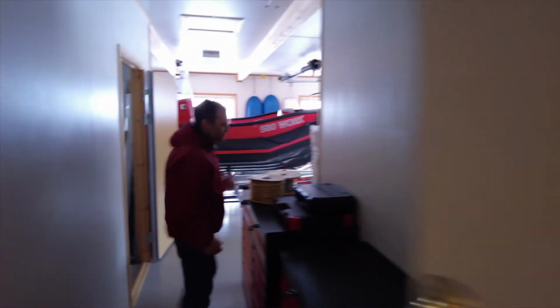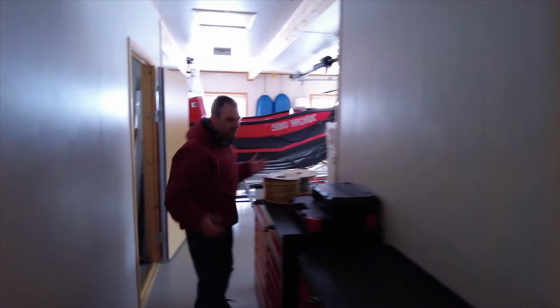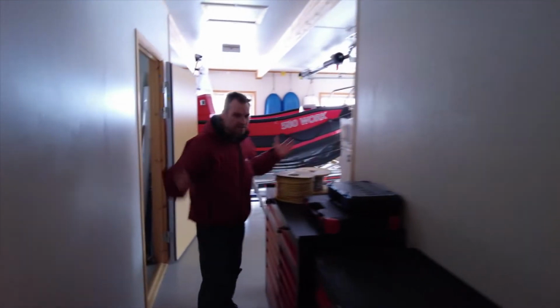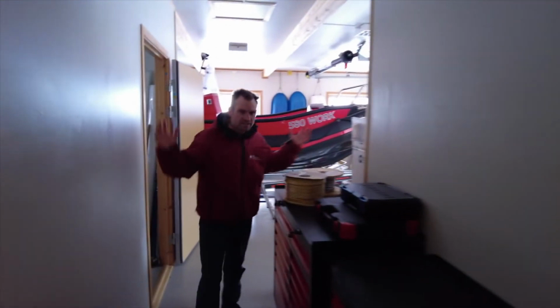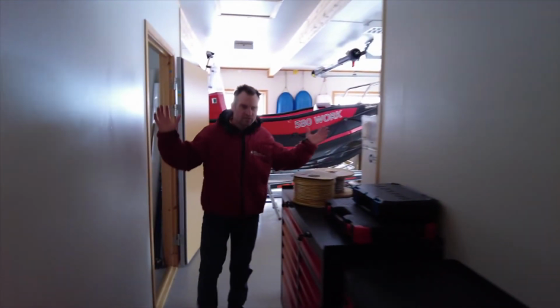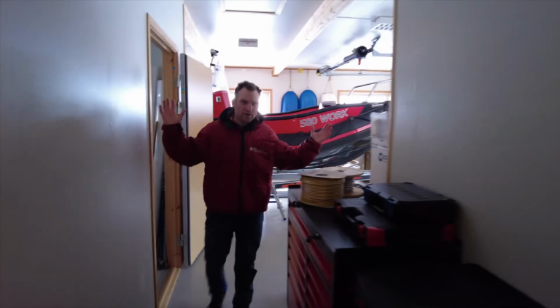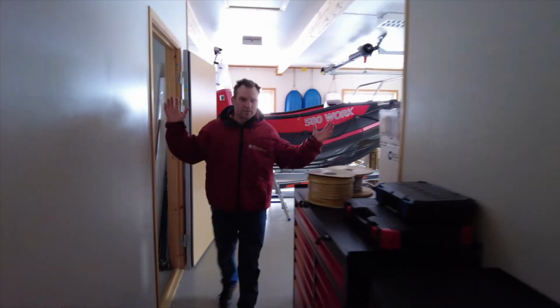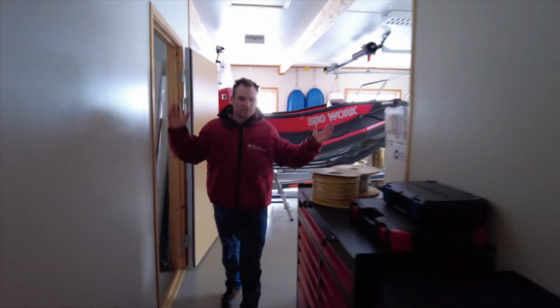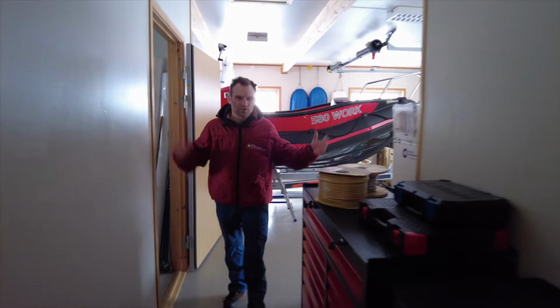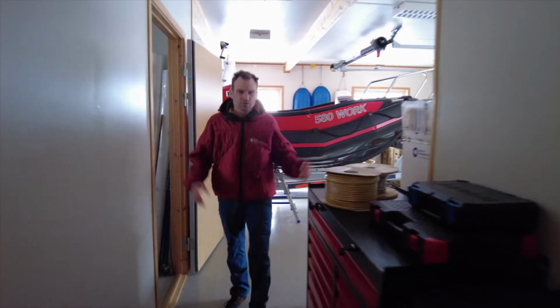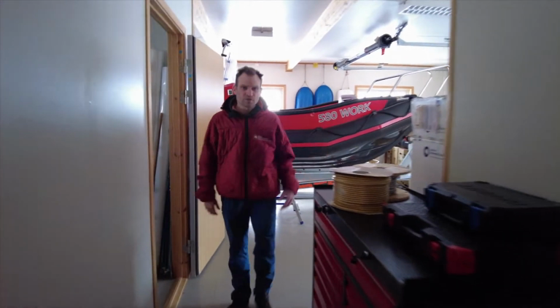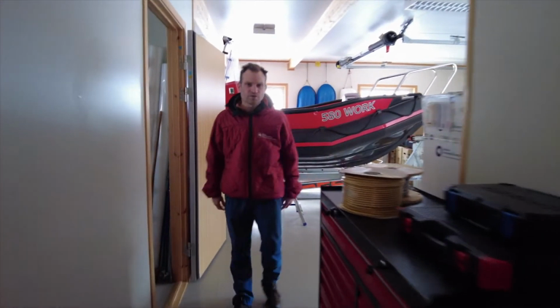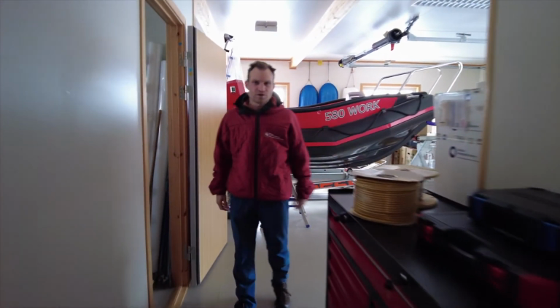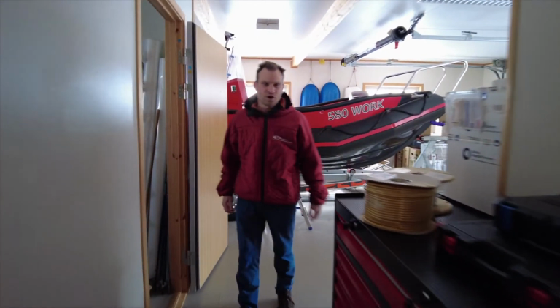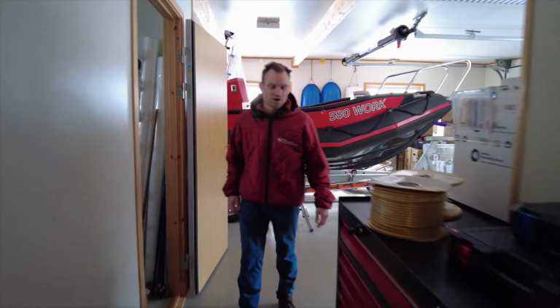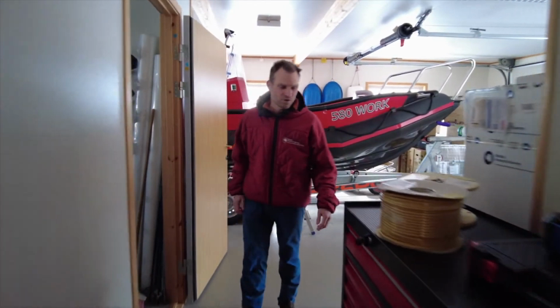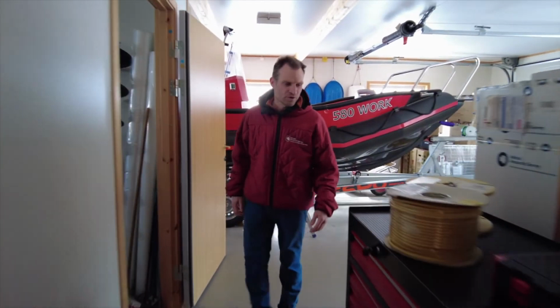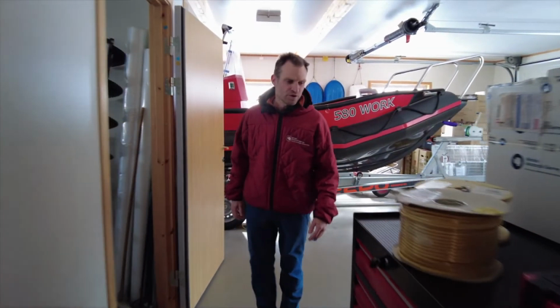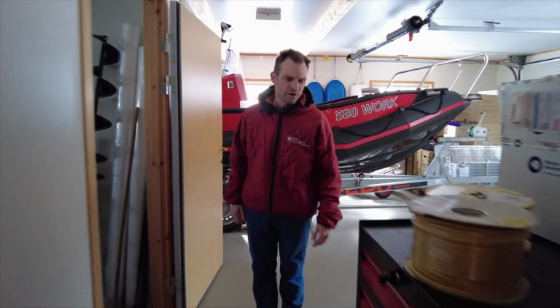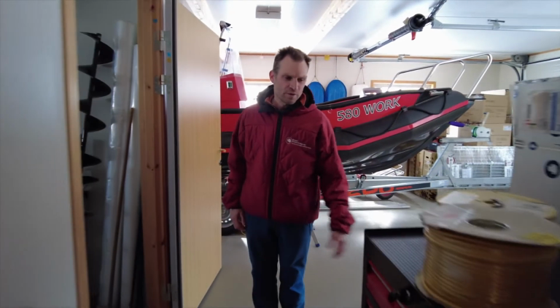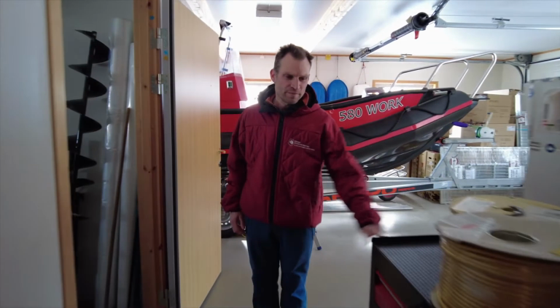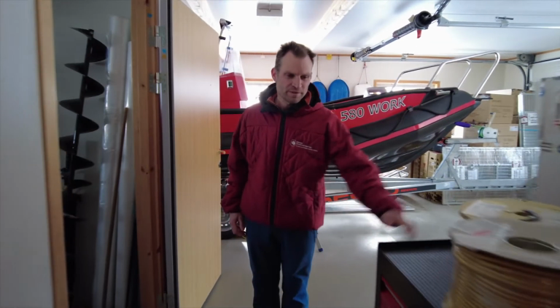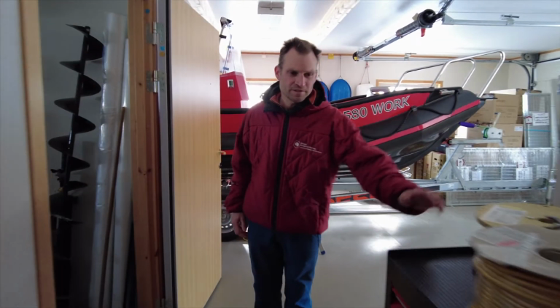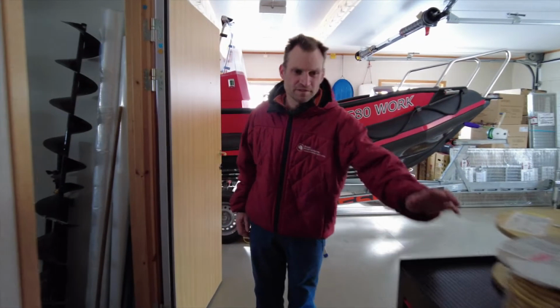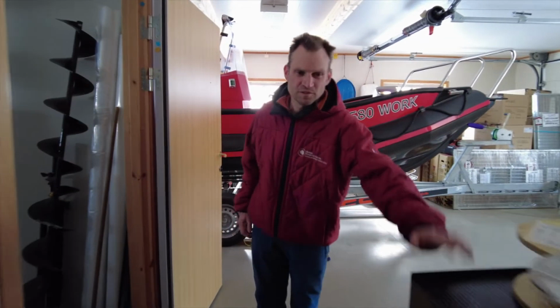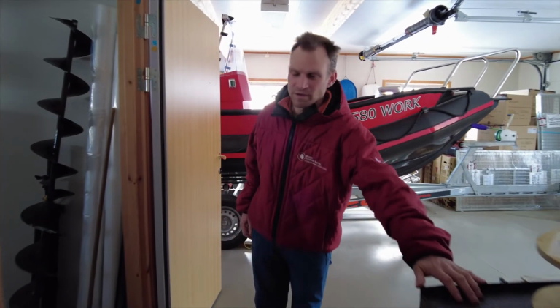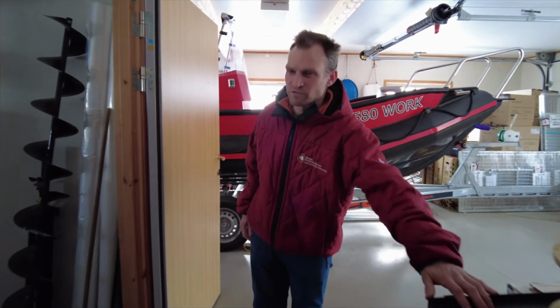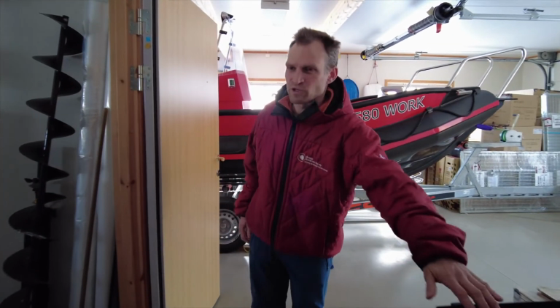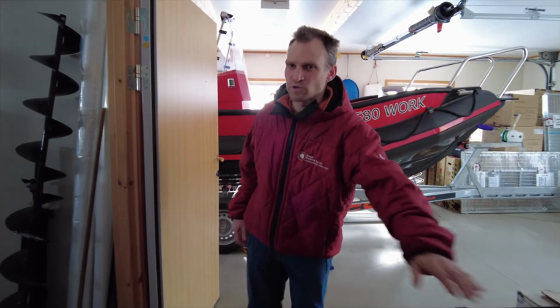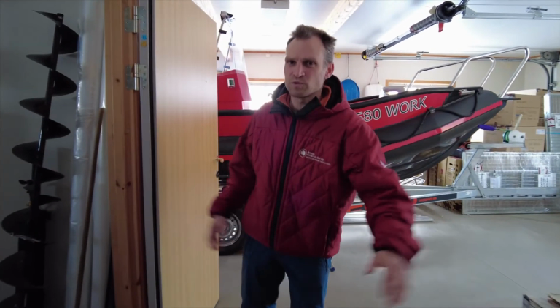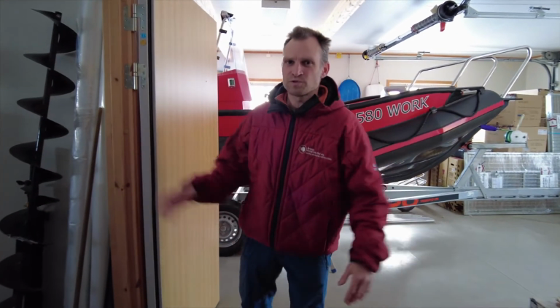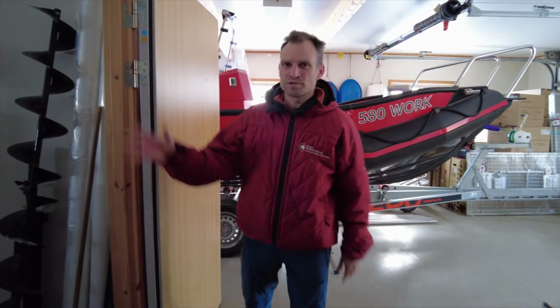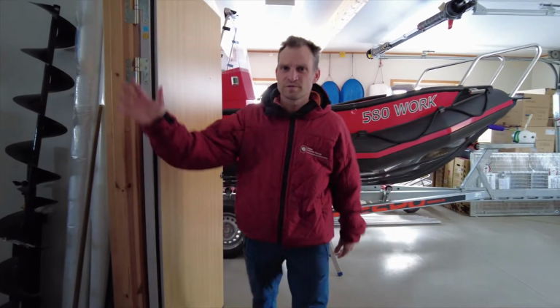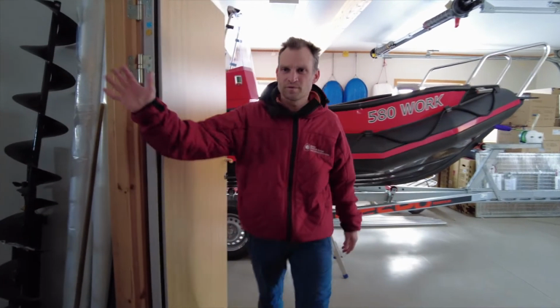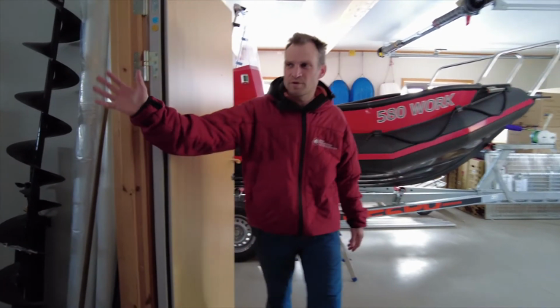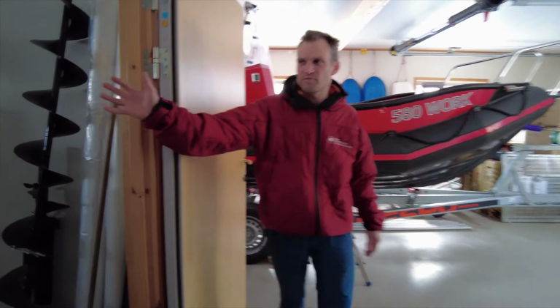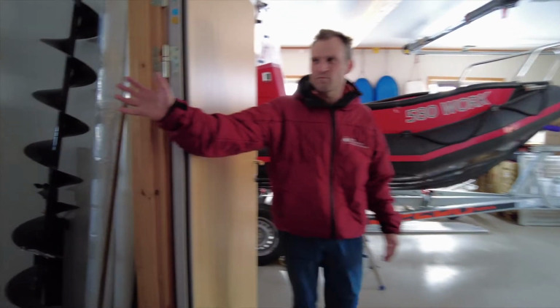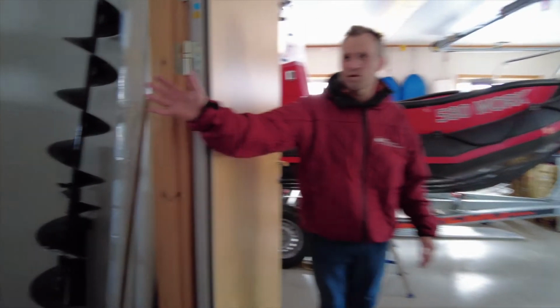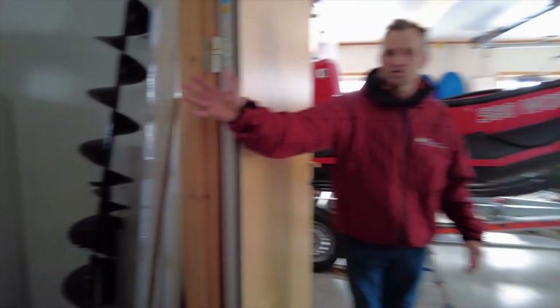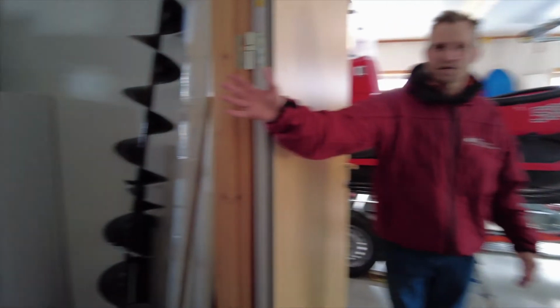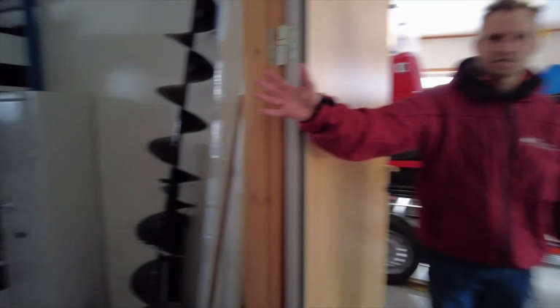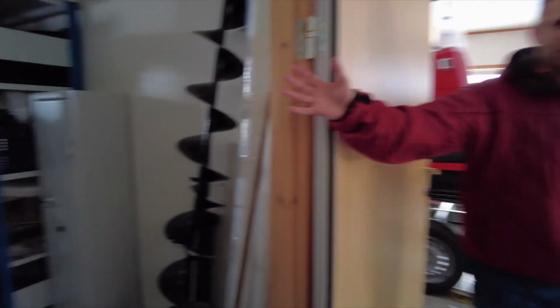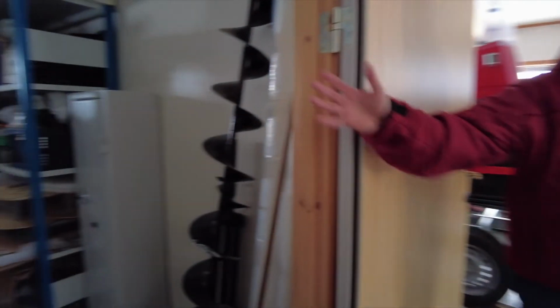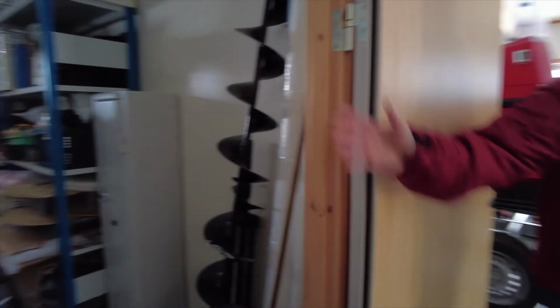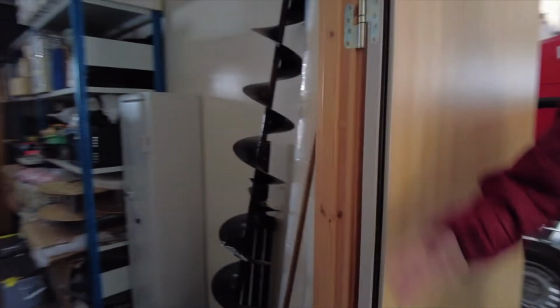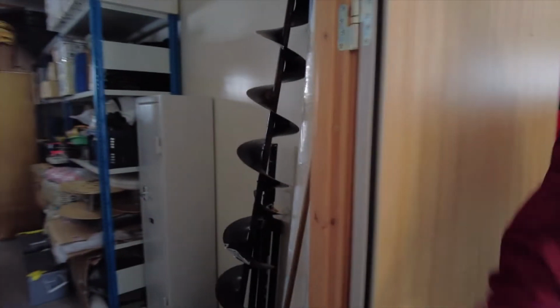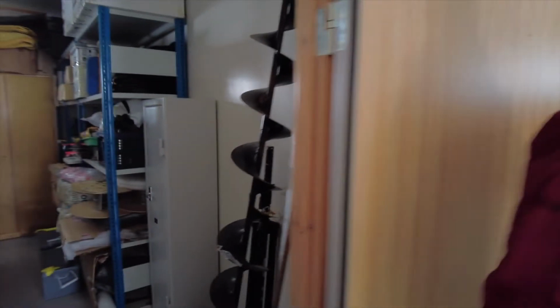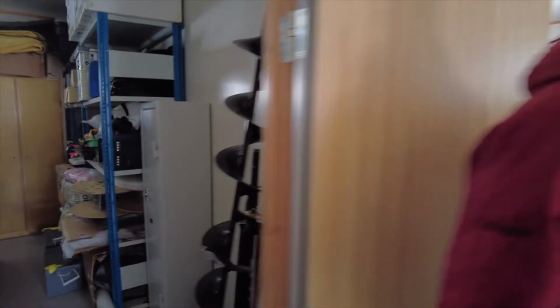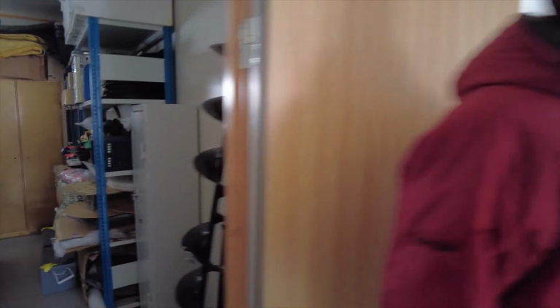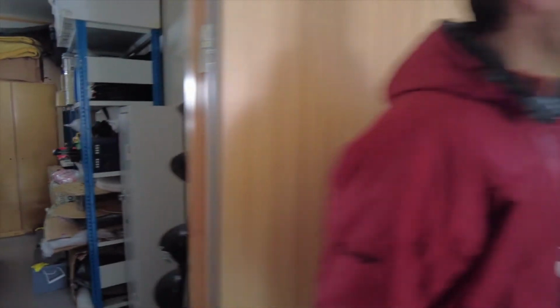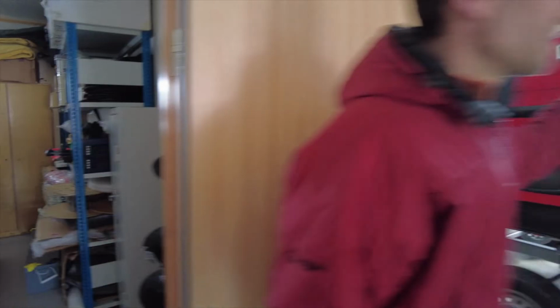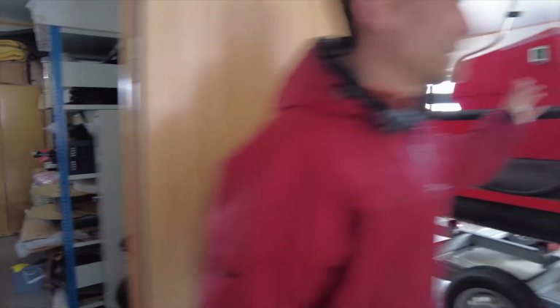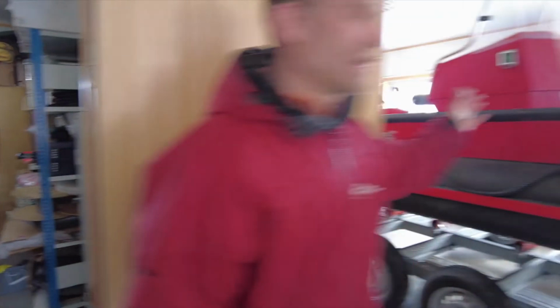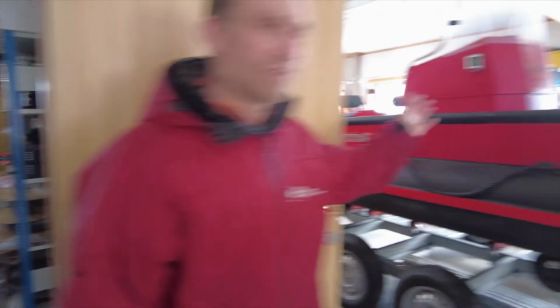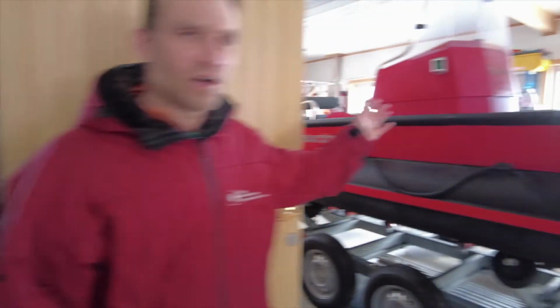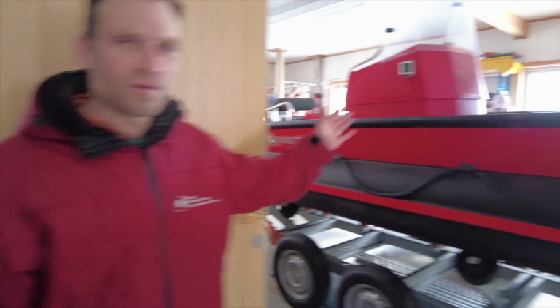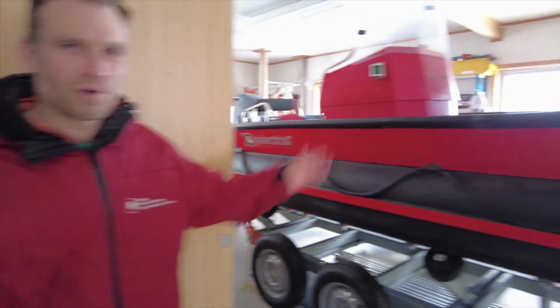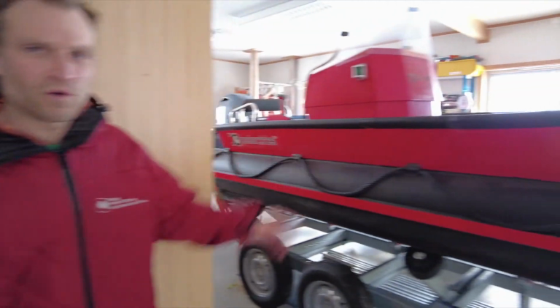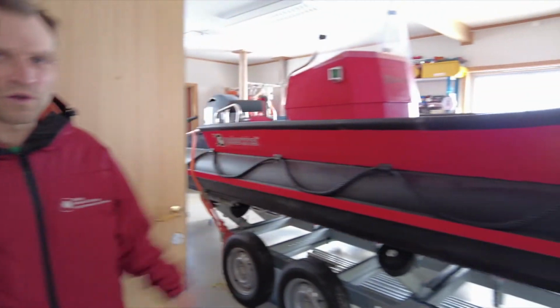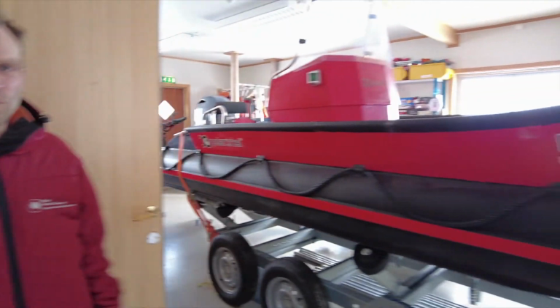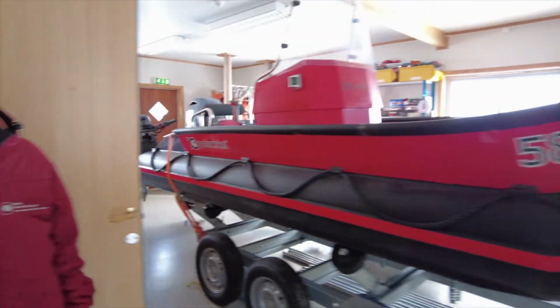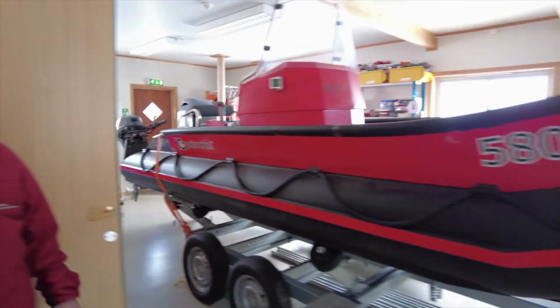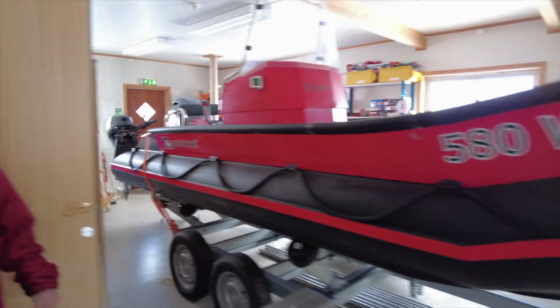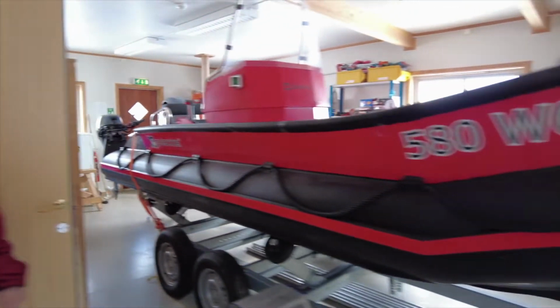This is where we store all our equipment. We have tools, we have project equipment and we have our polar work boat.